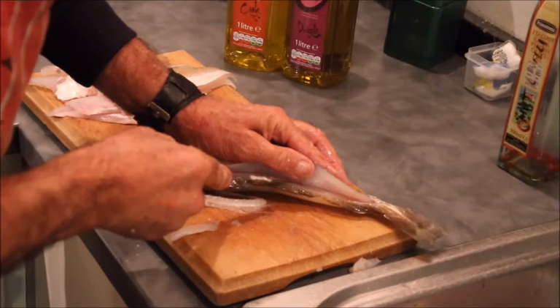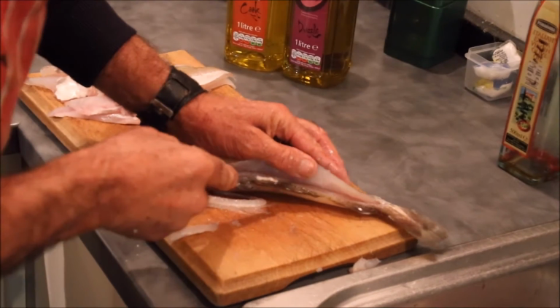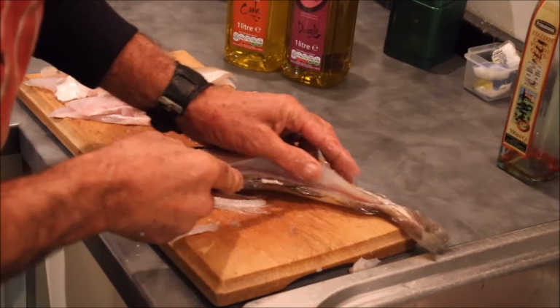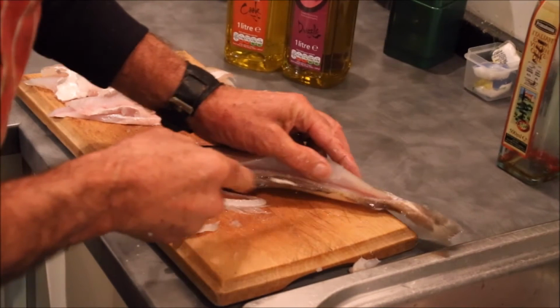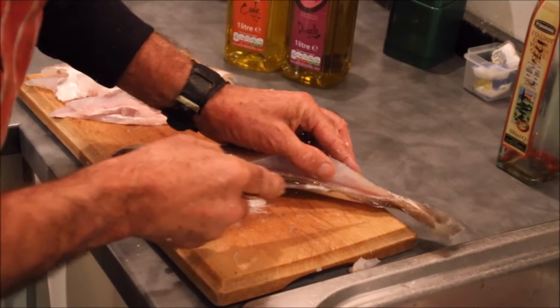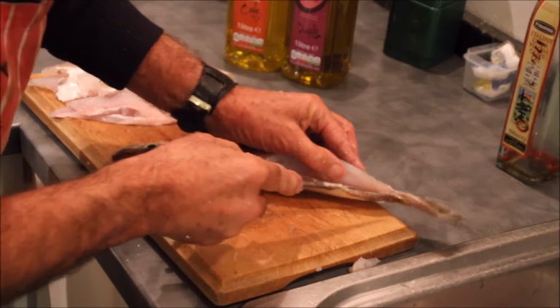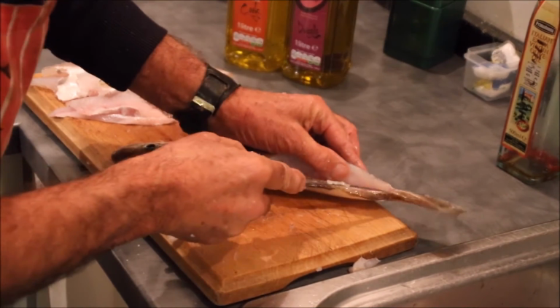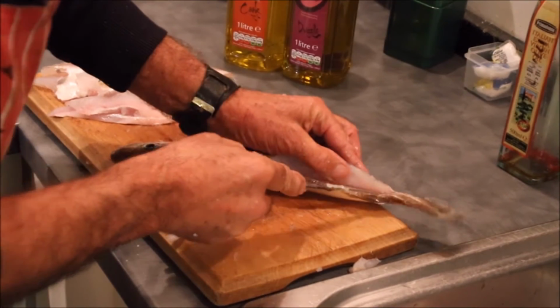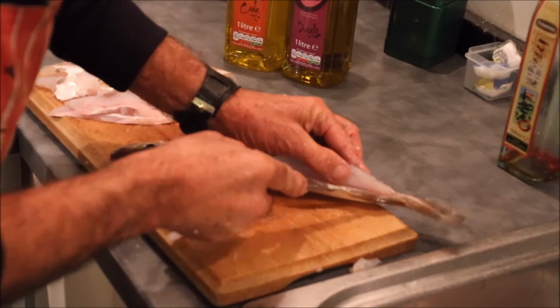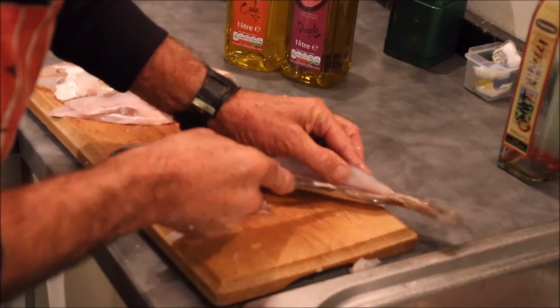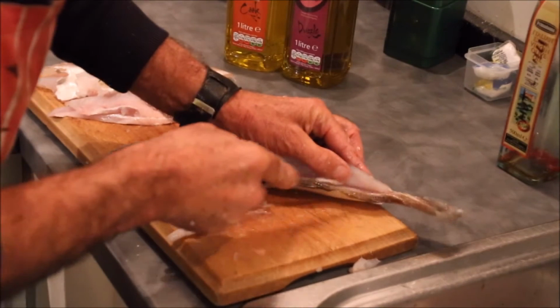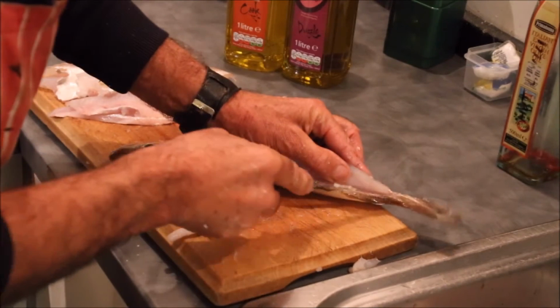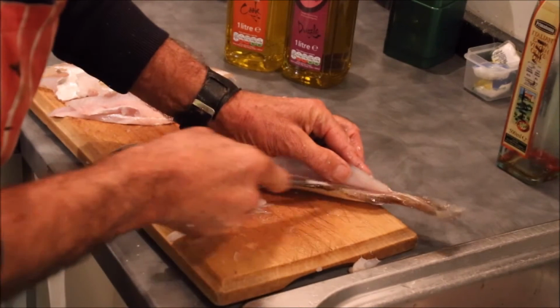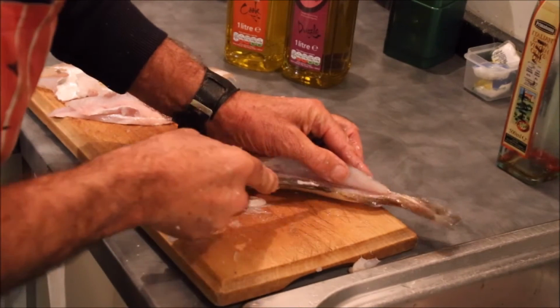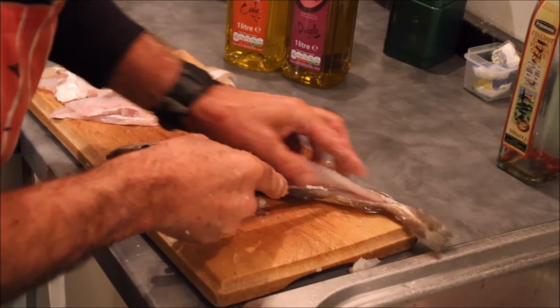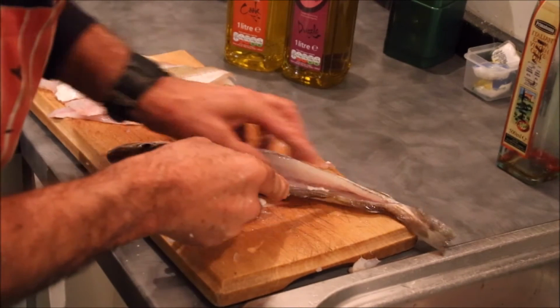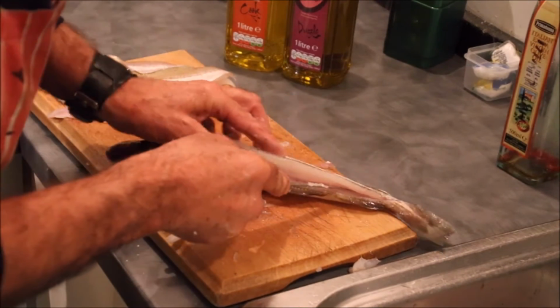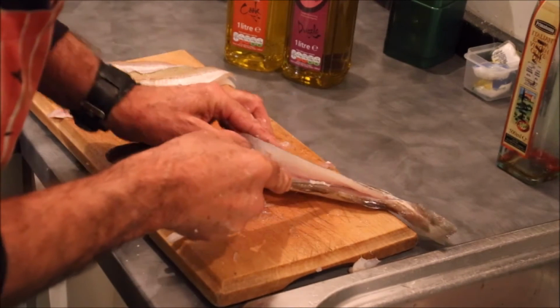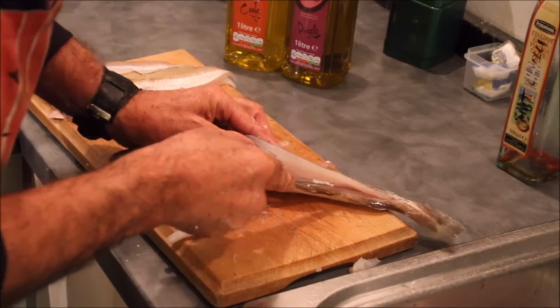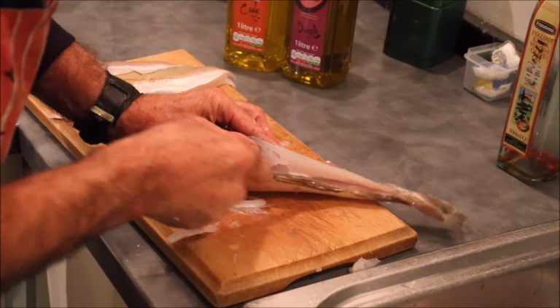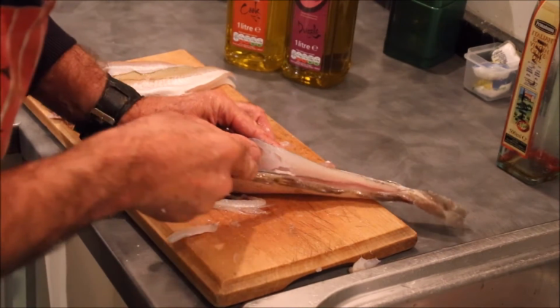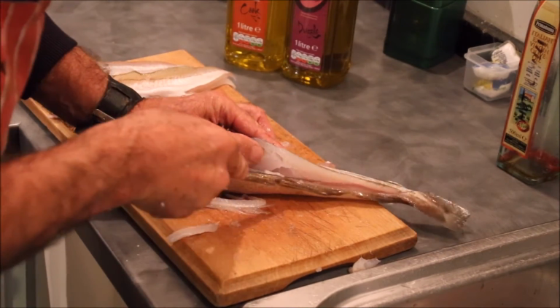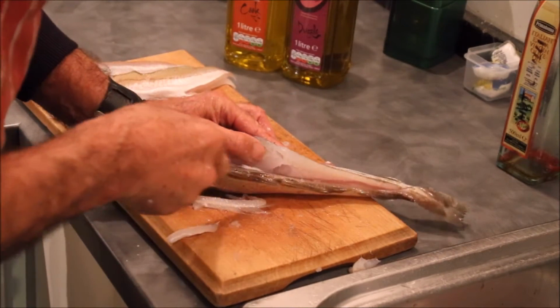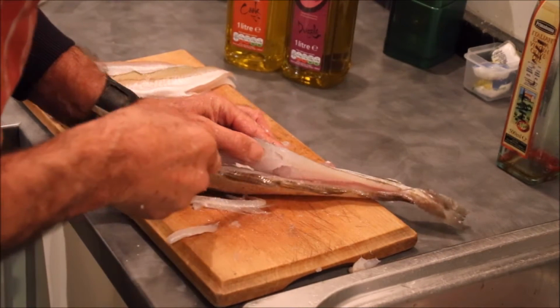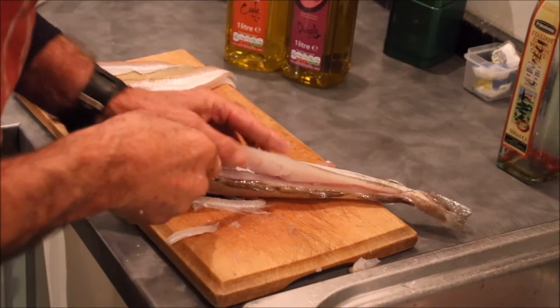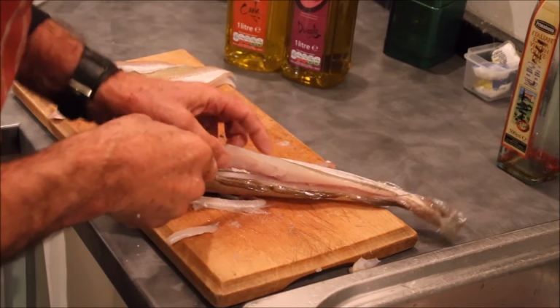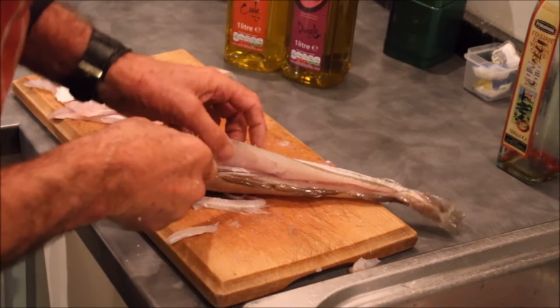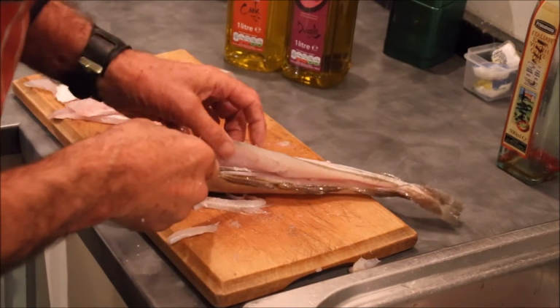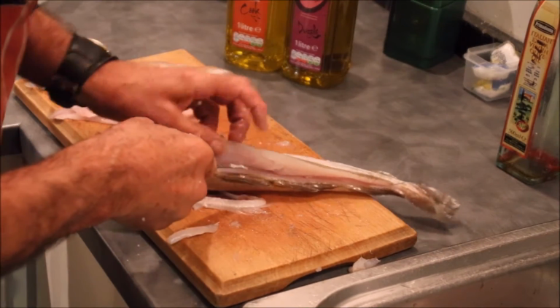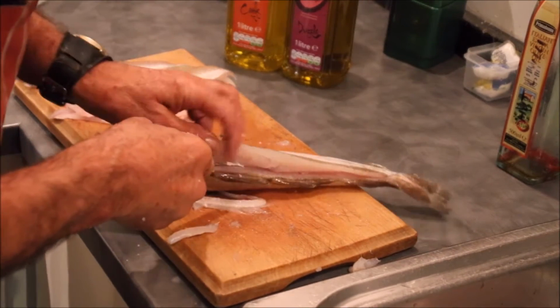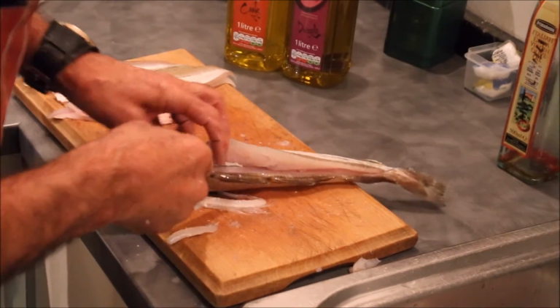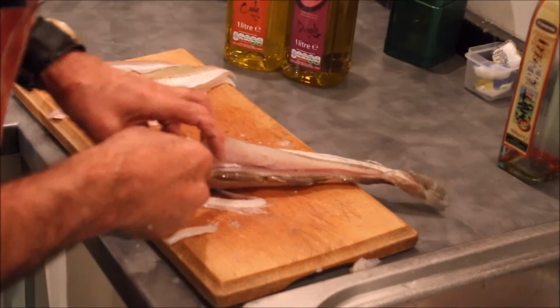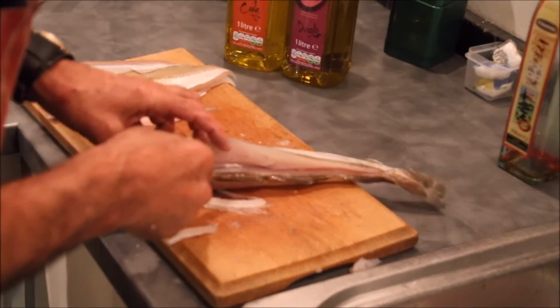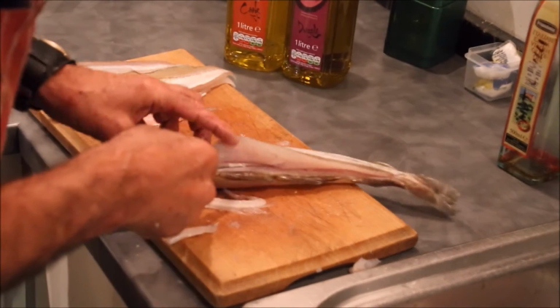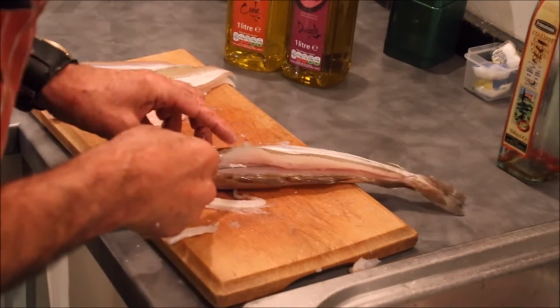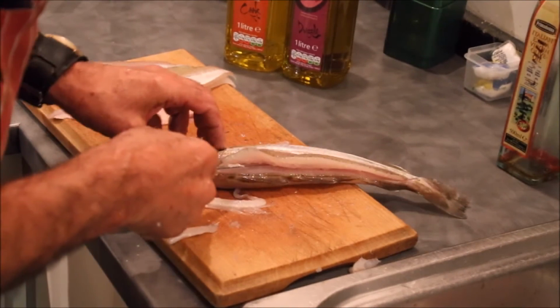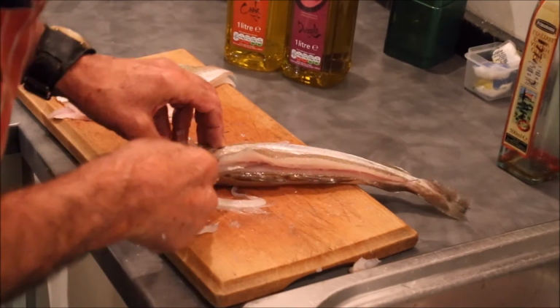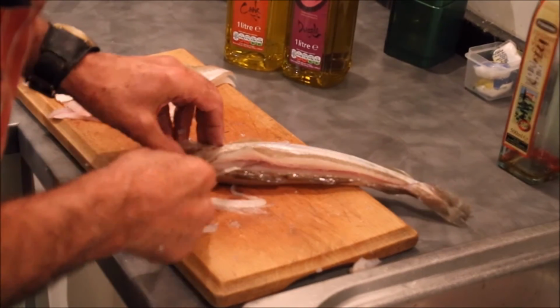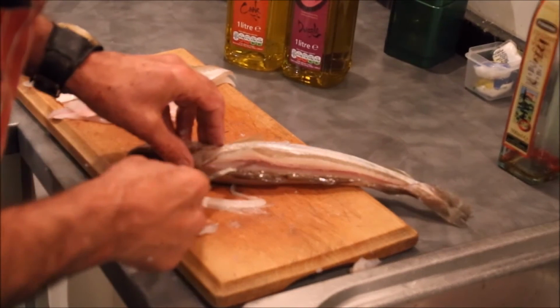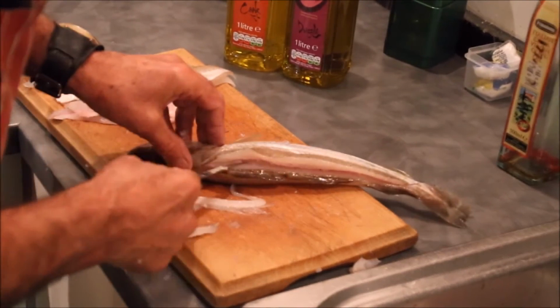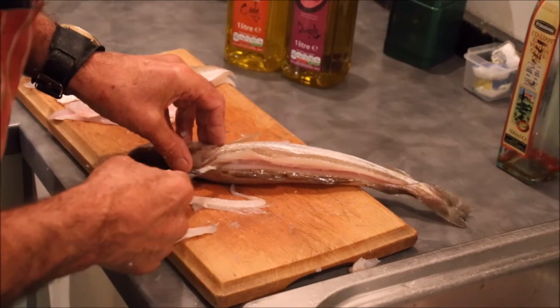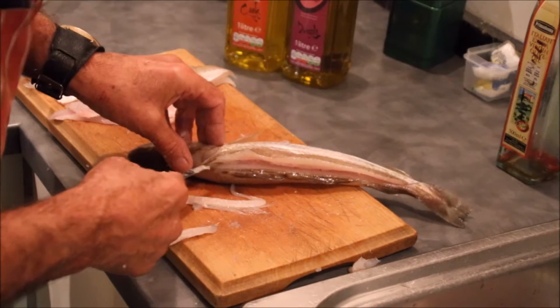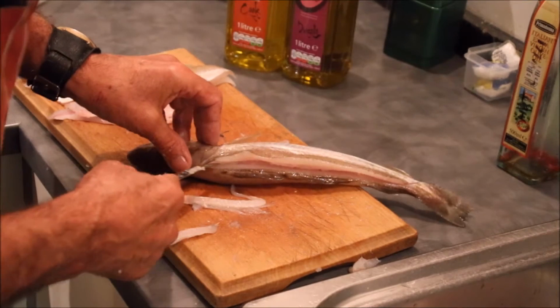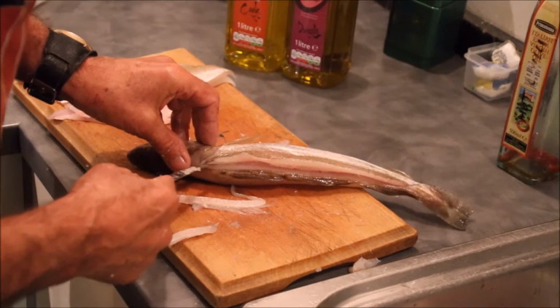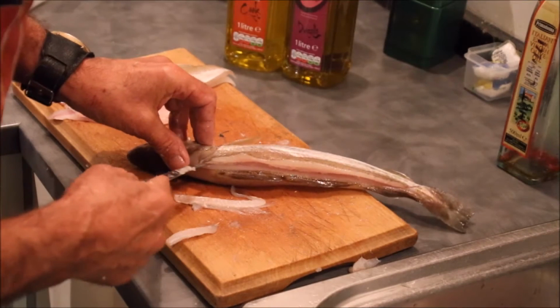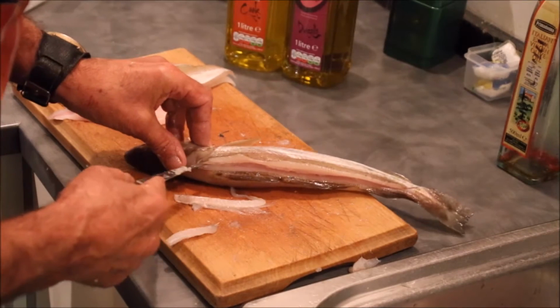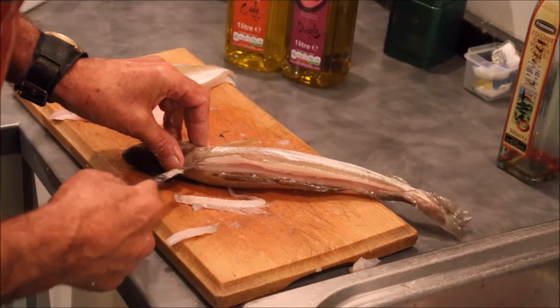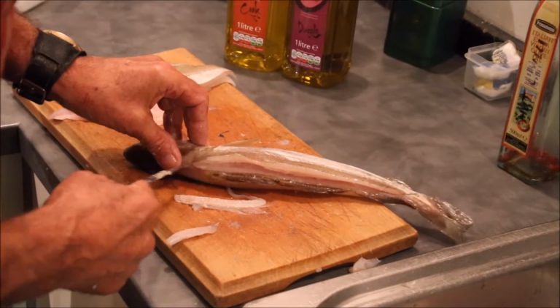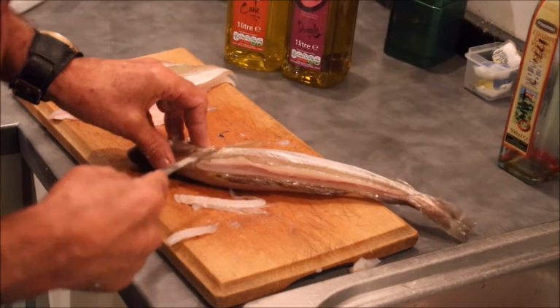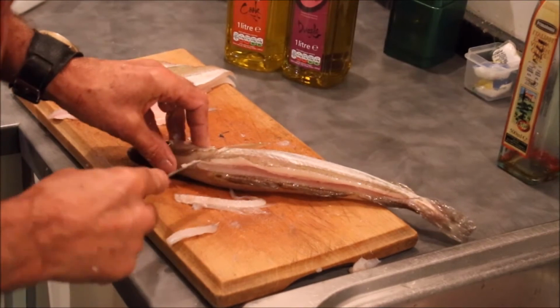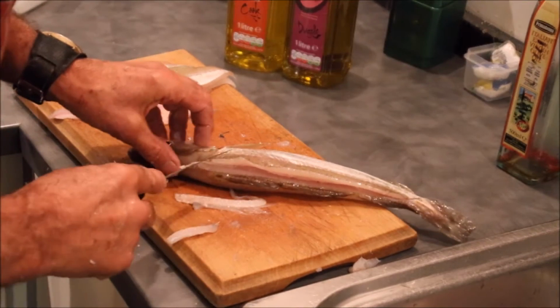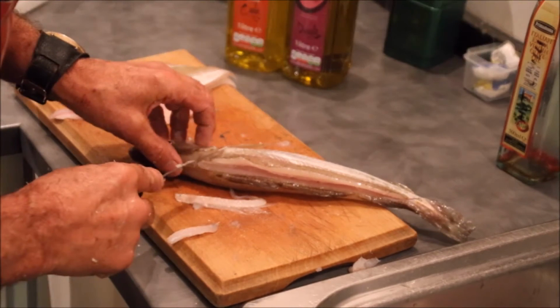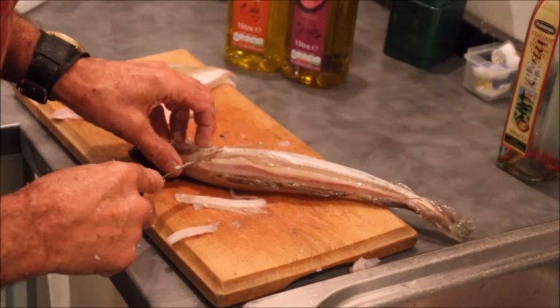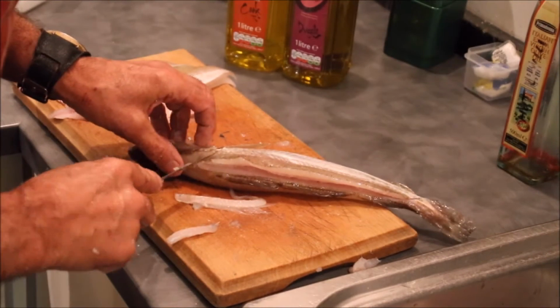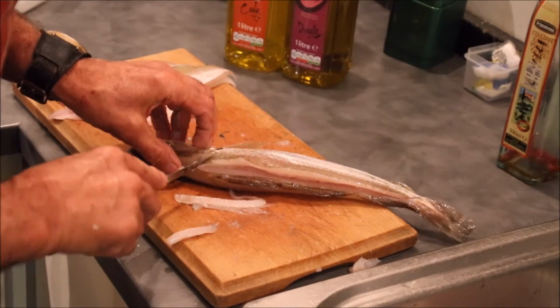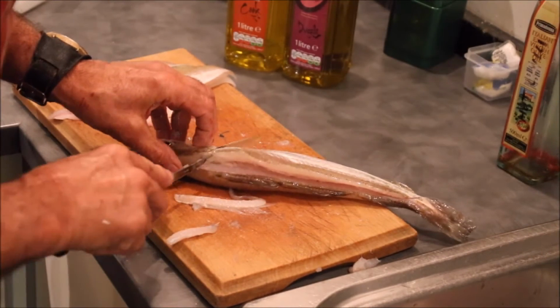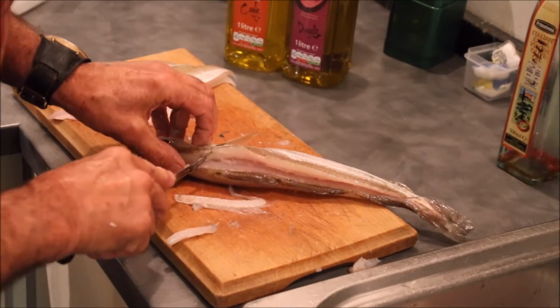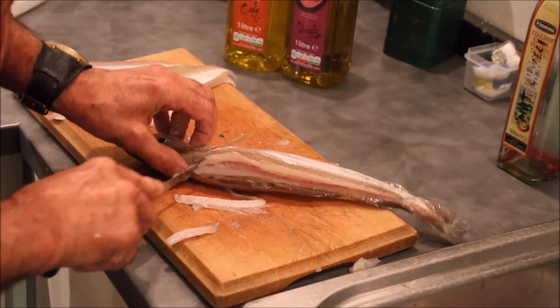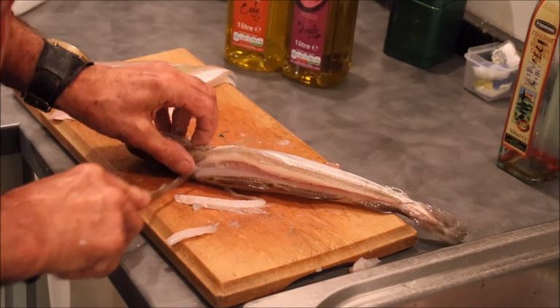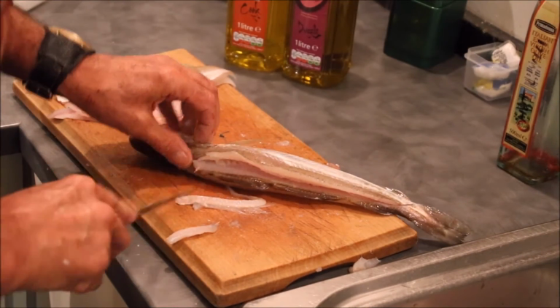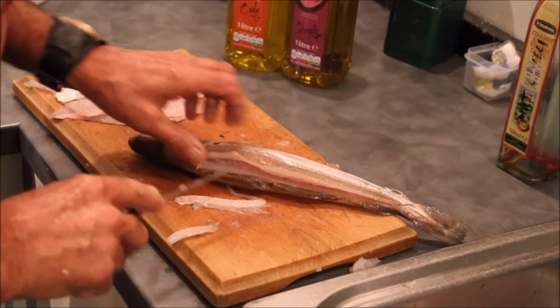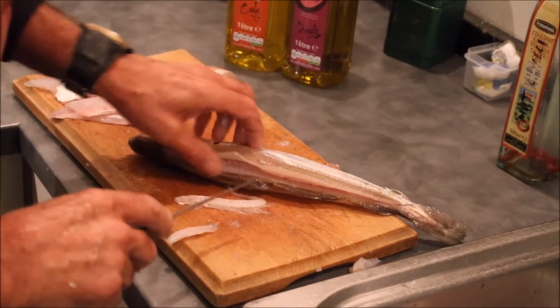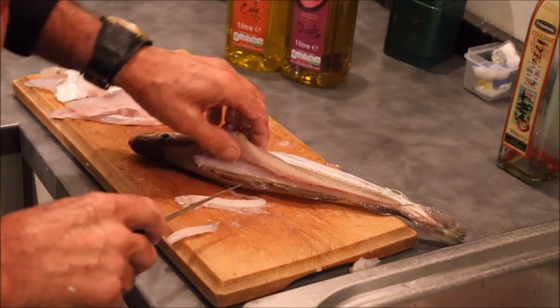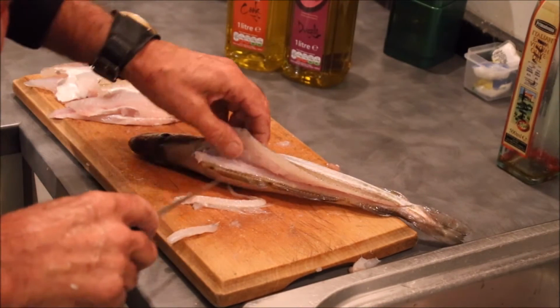You're feeling for the bones. You're using the very tip of the knife — it's very sharp. The knife is a flexible gutting, filleting knife.